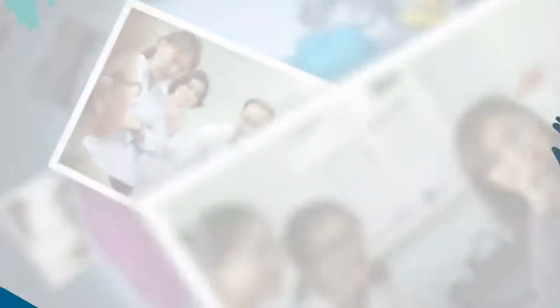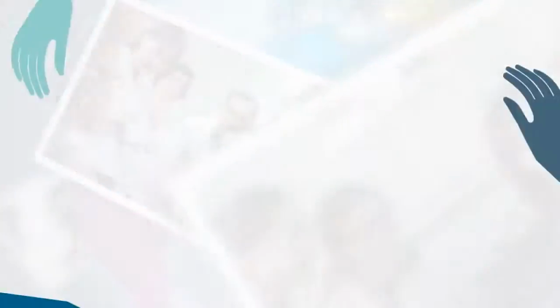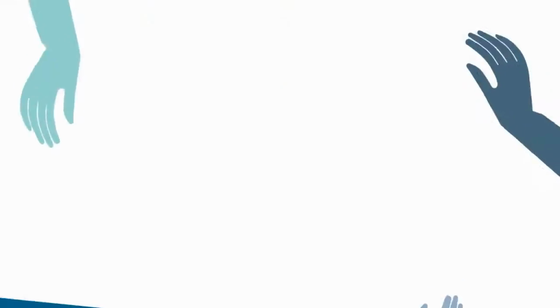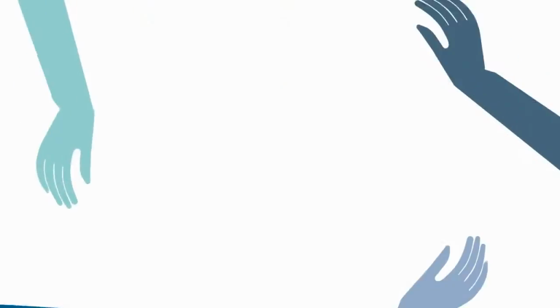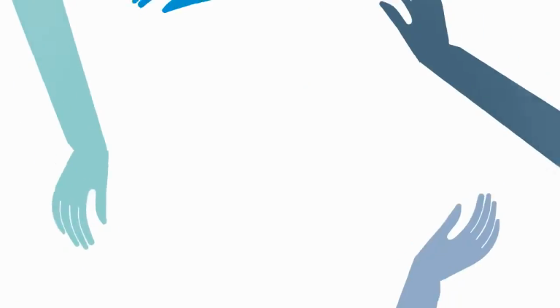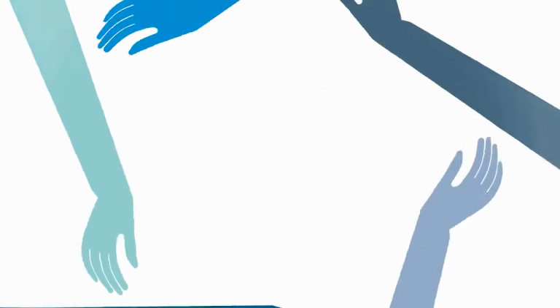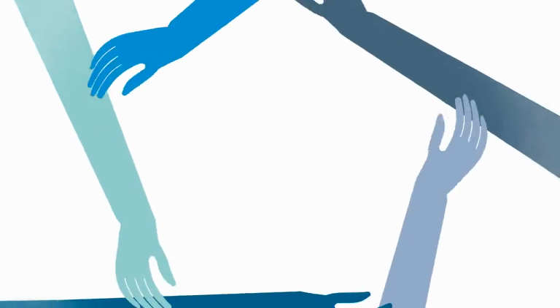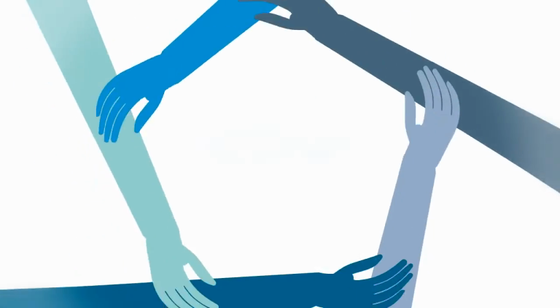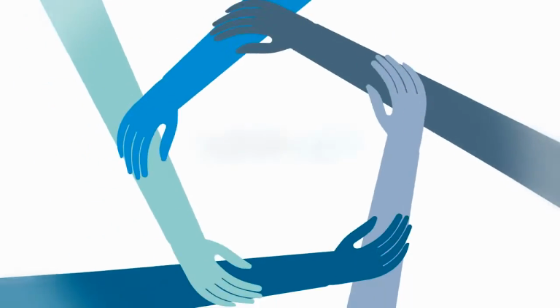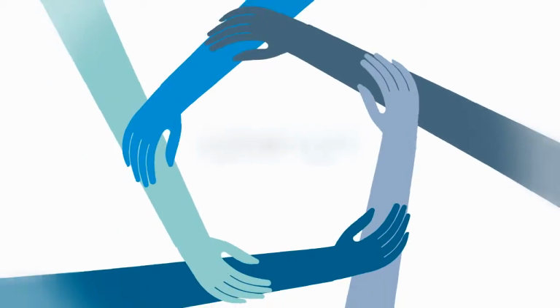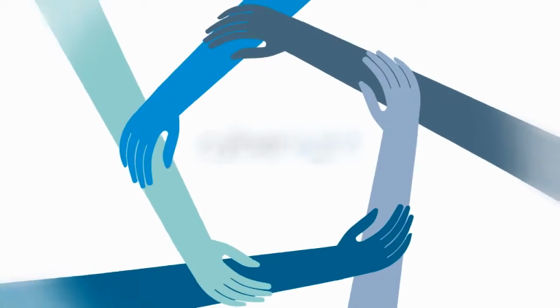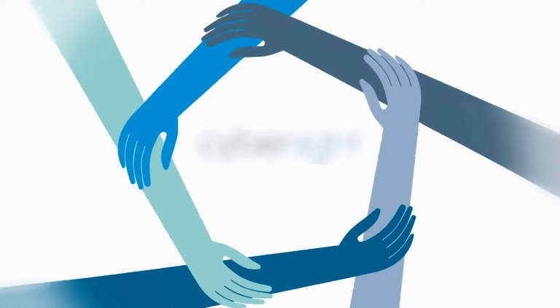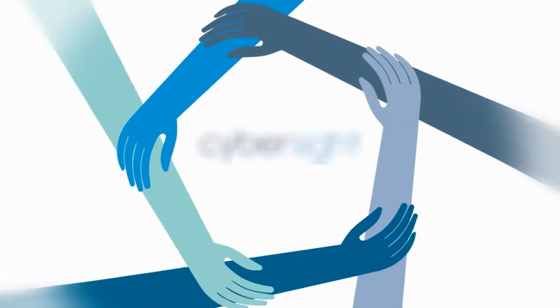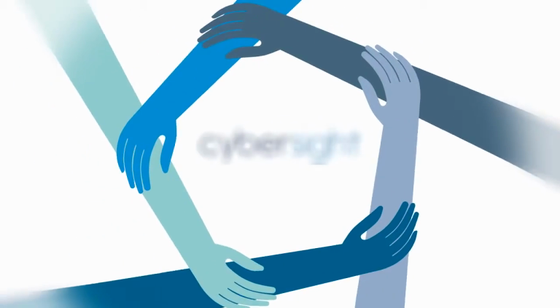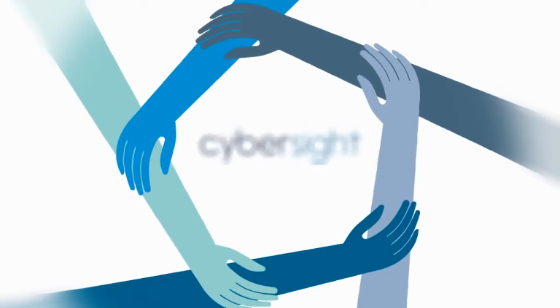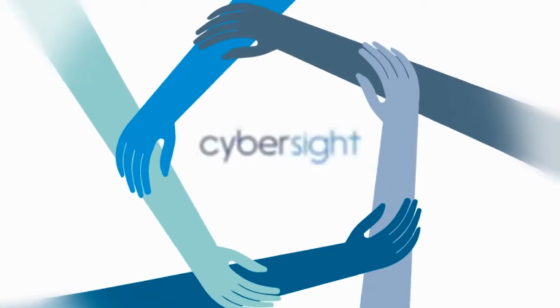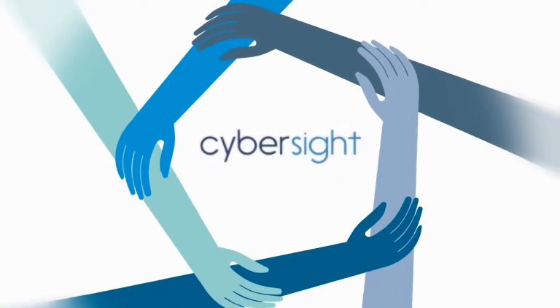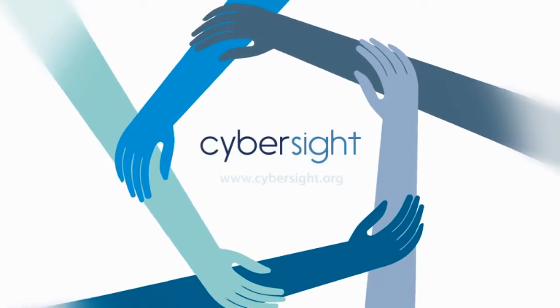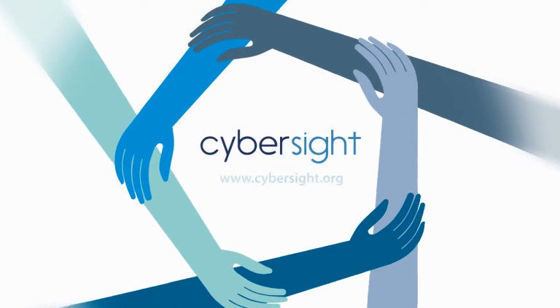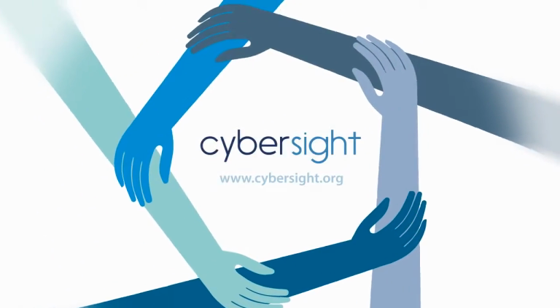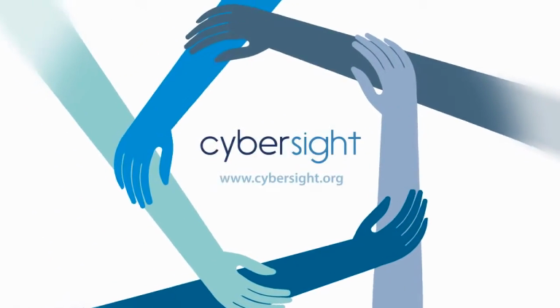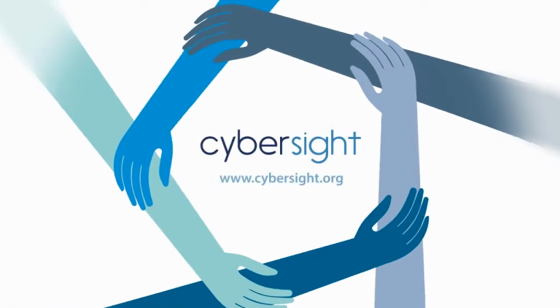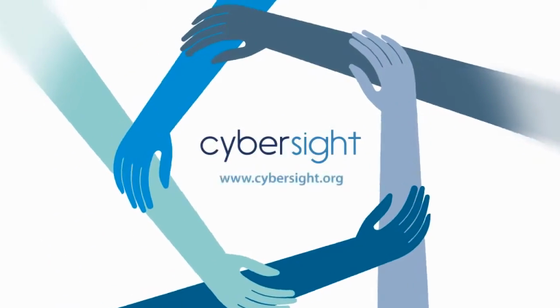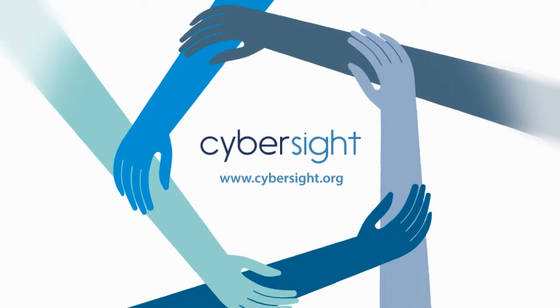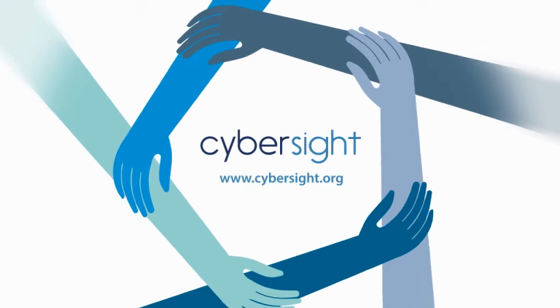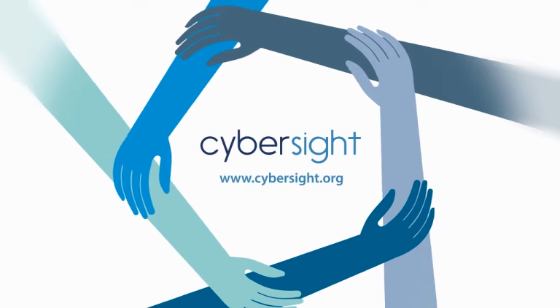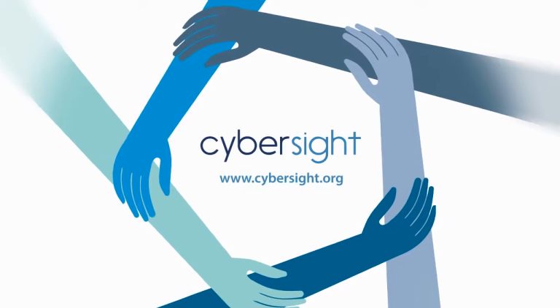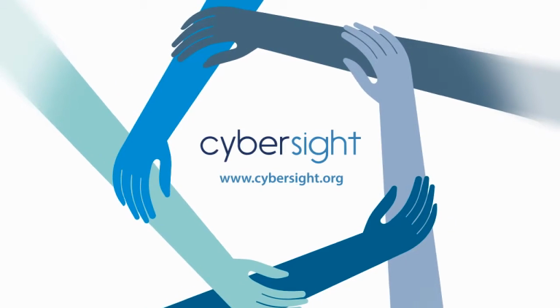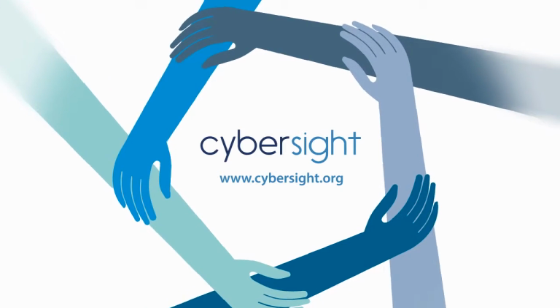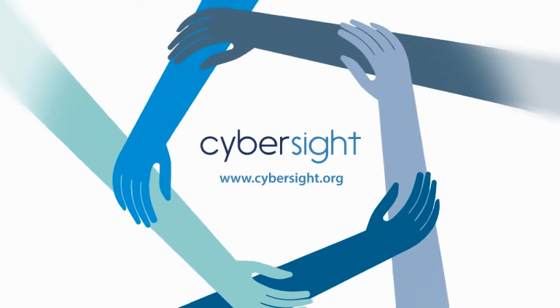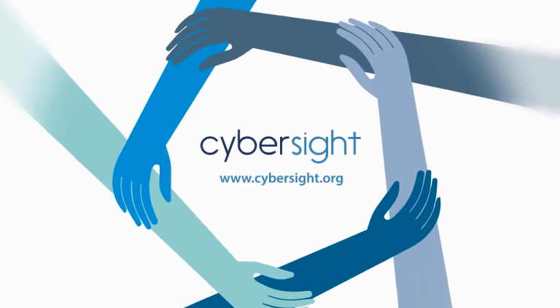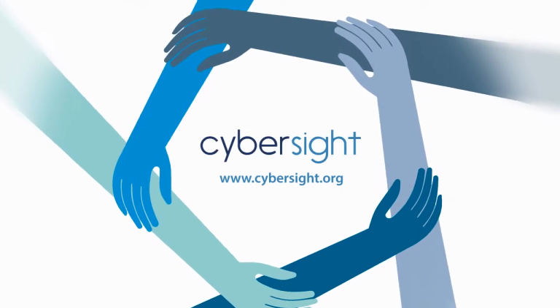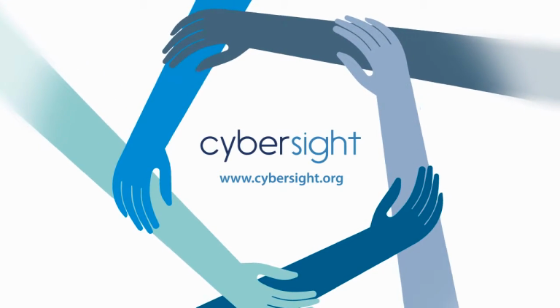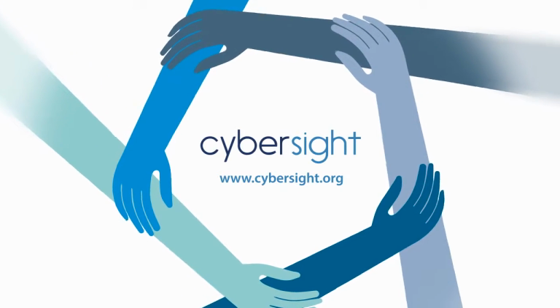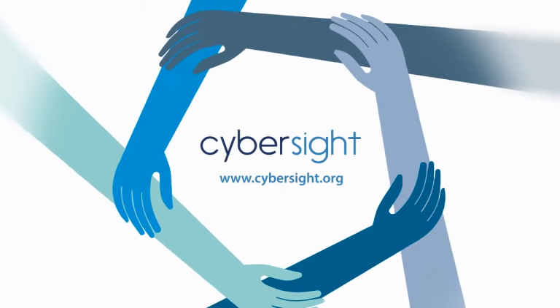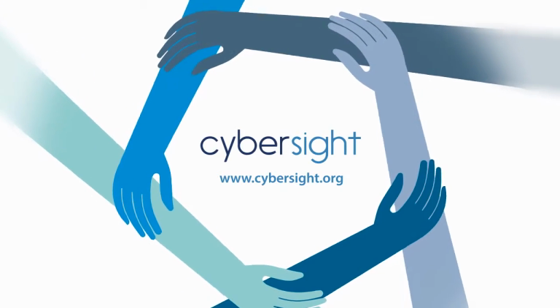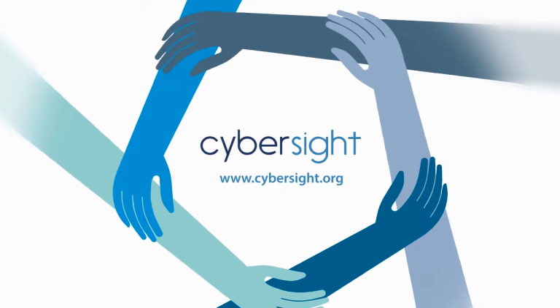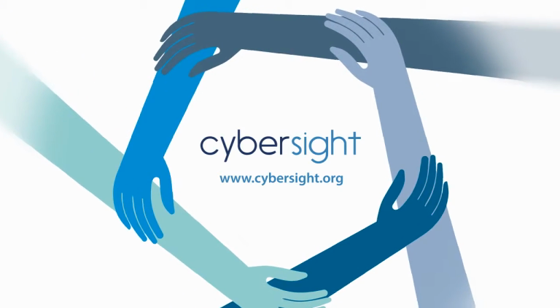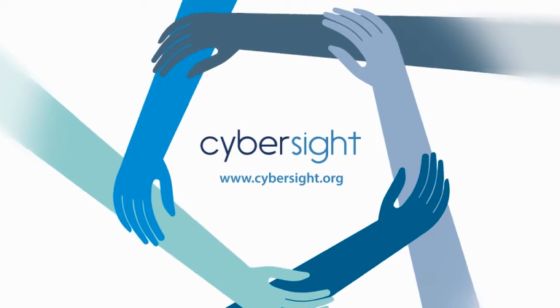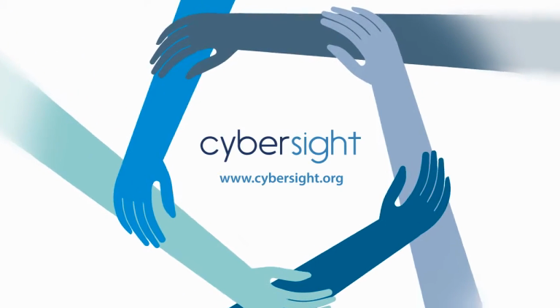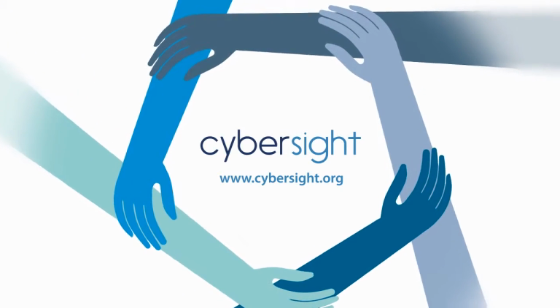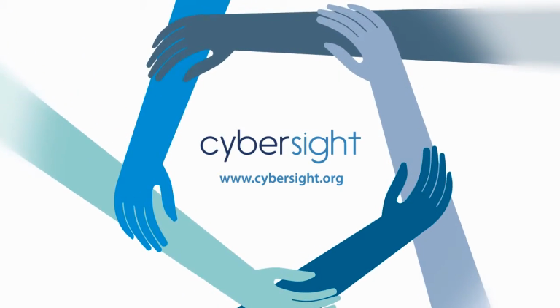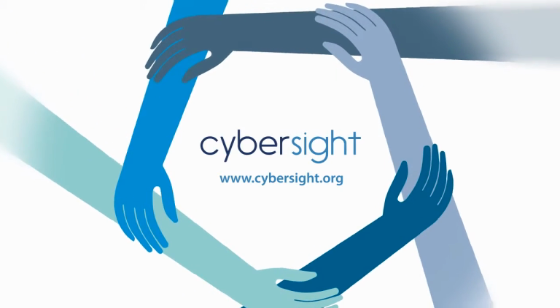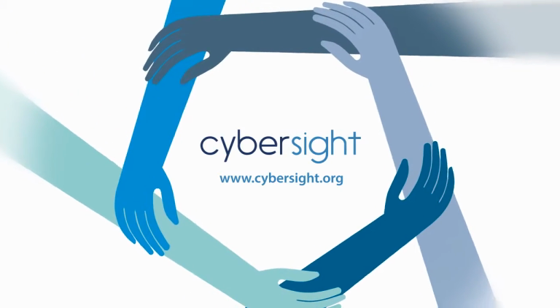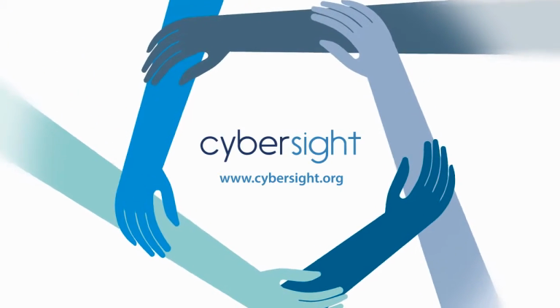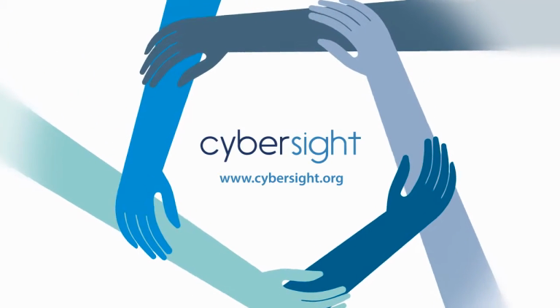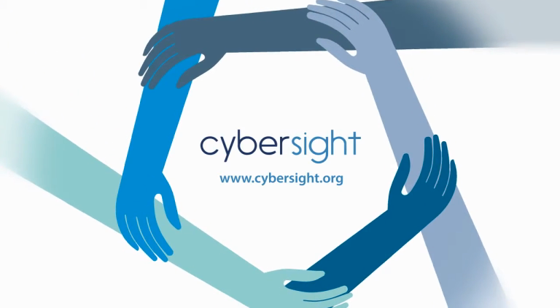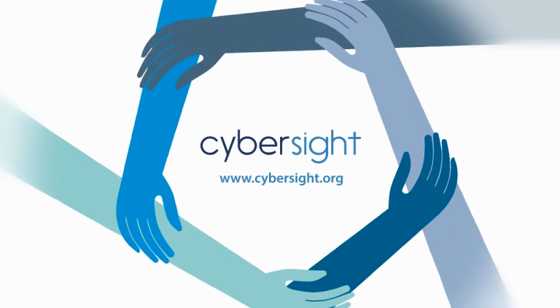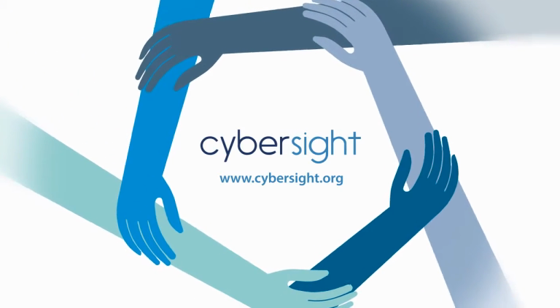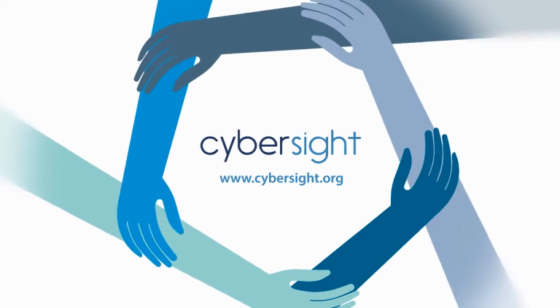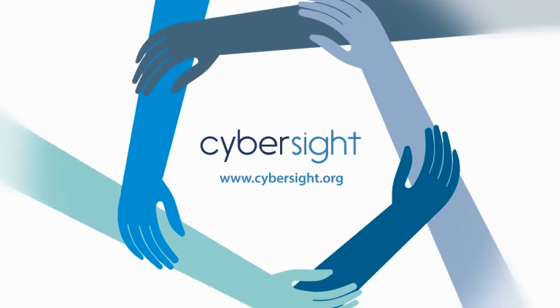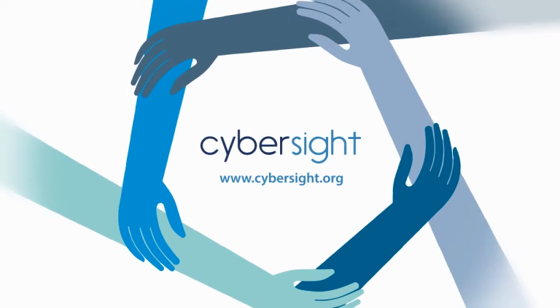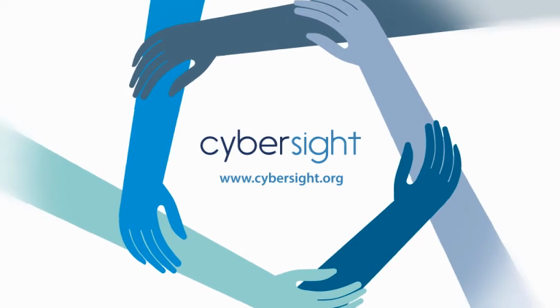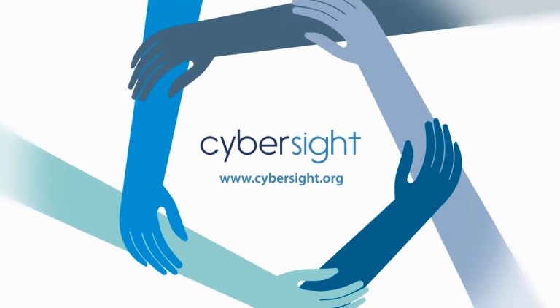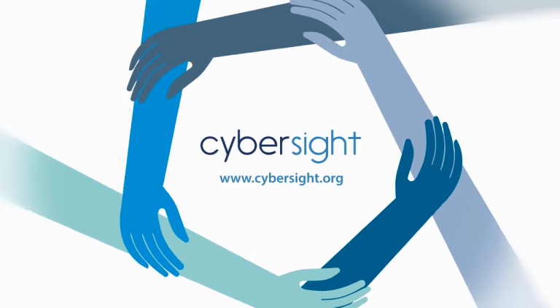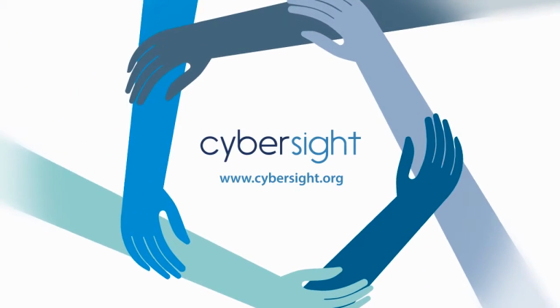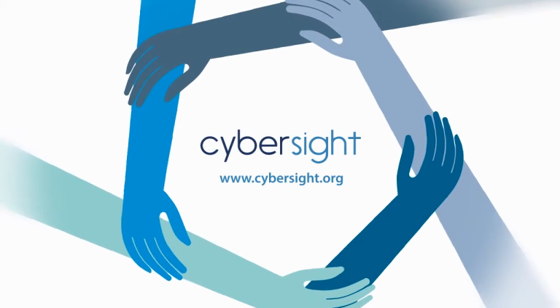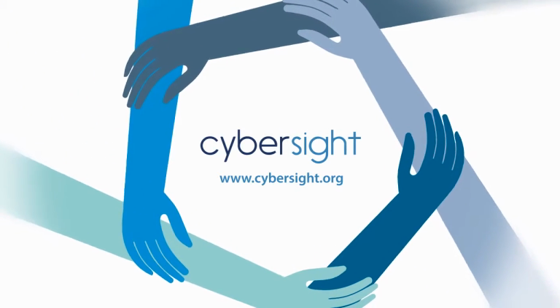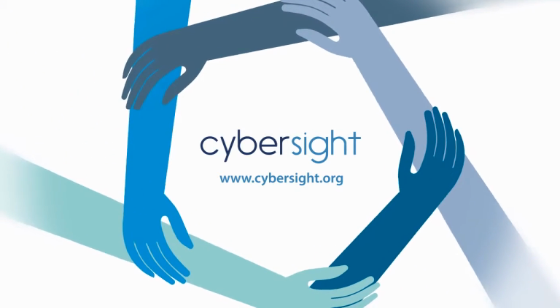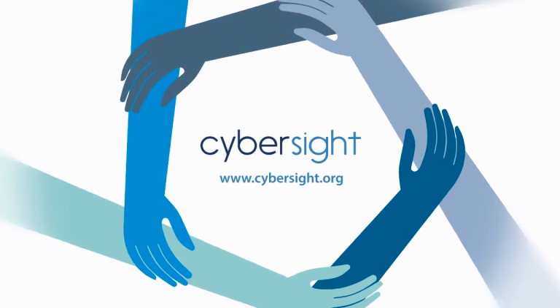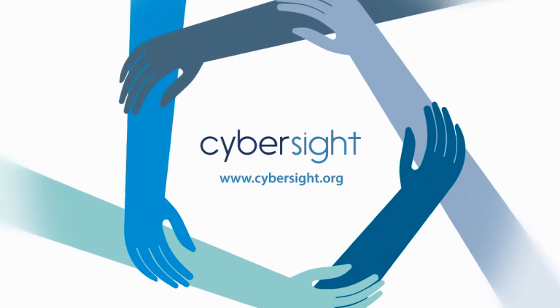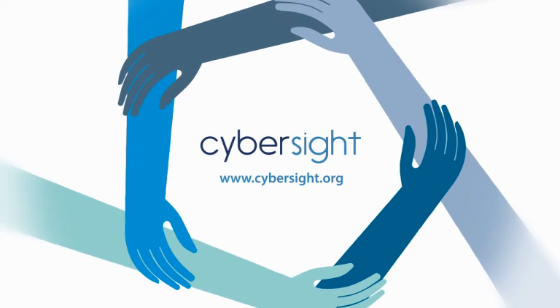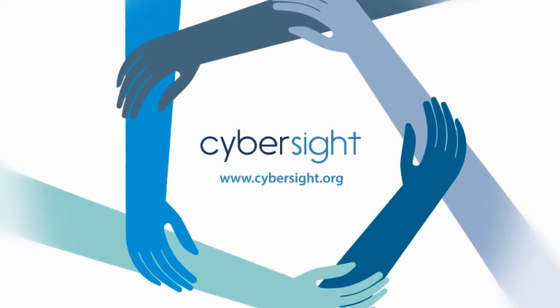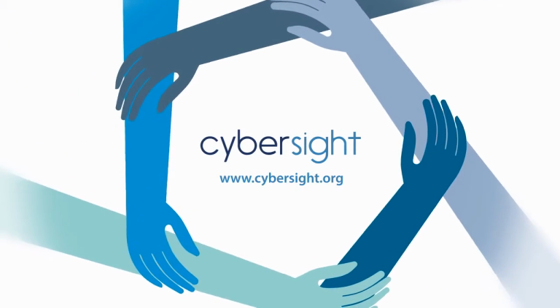We invite you to join CyberSight, where we are helping the global community of iHealth envision a brighter future.